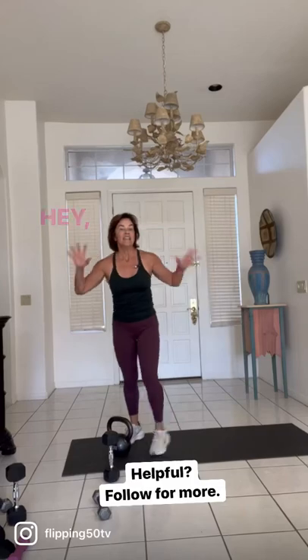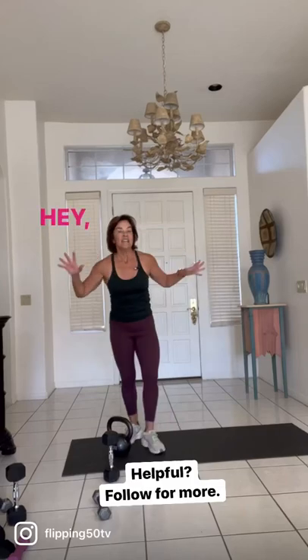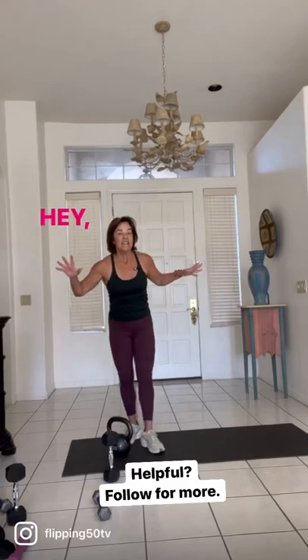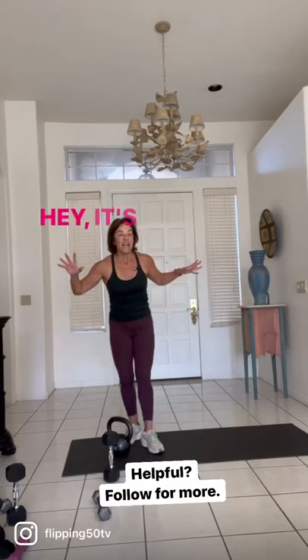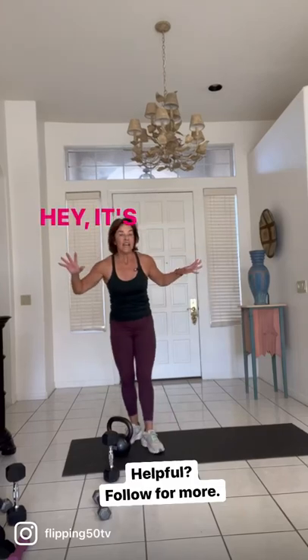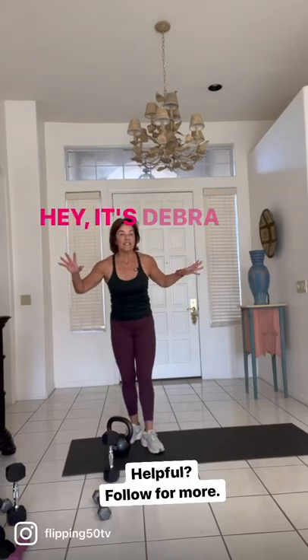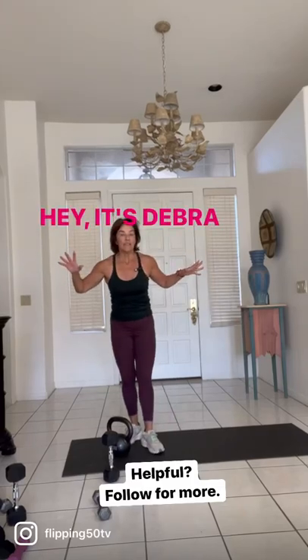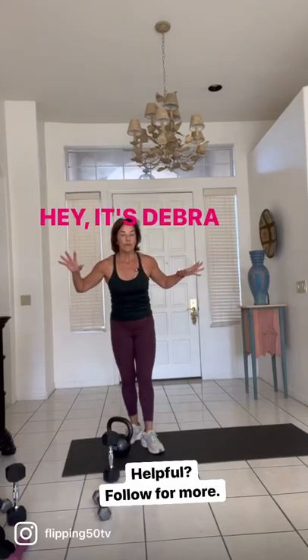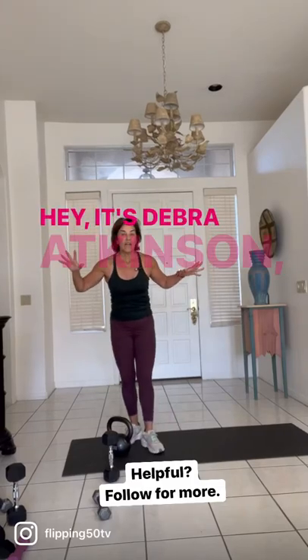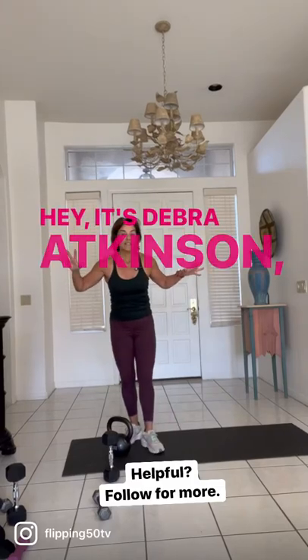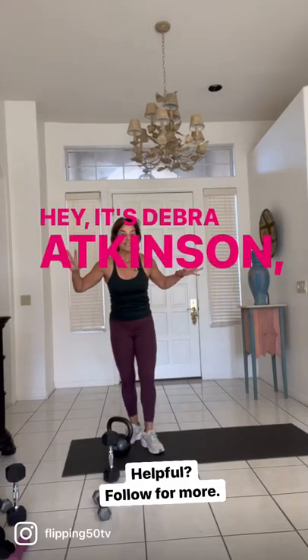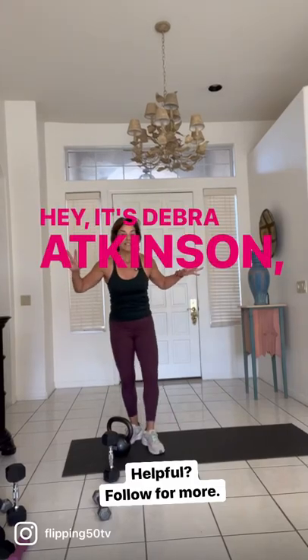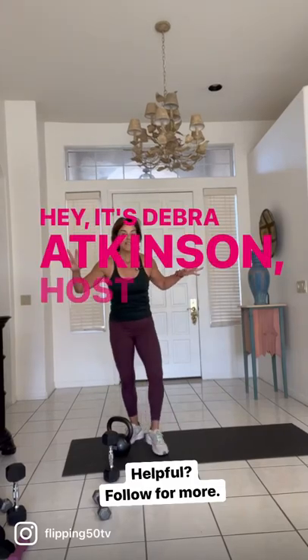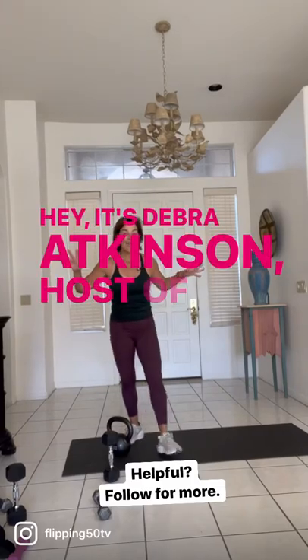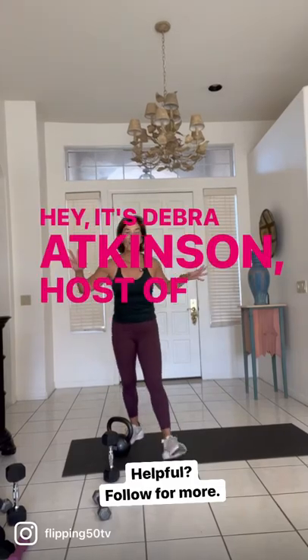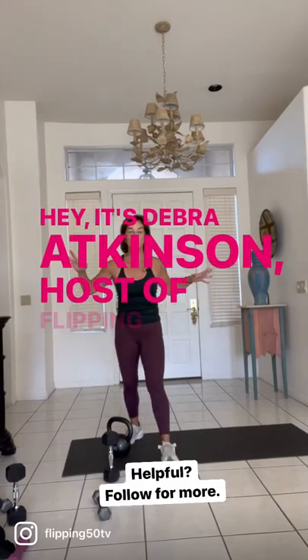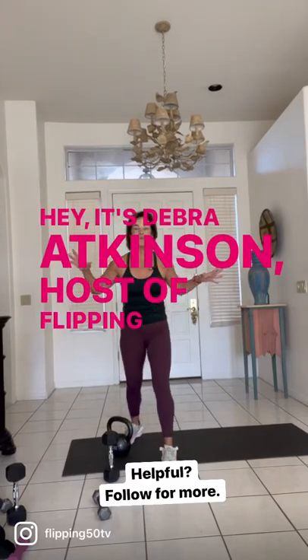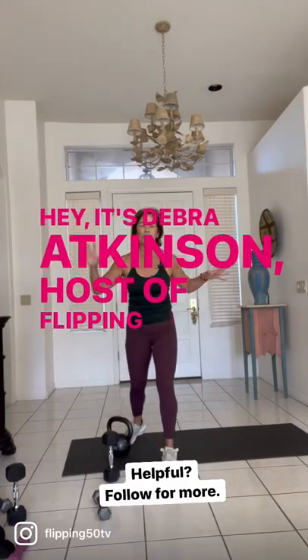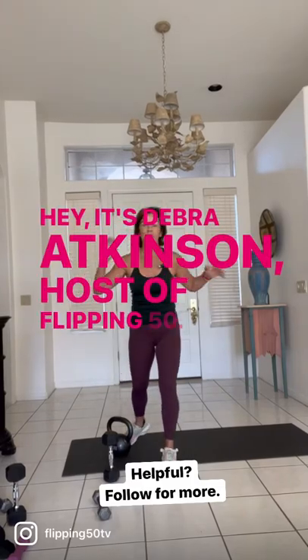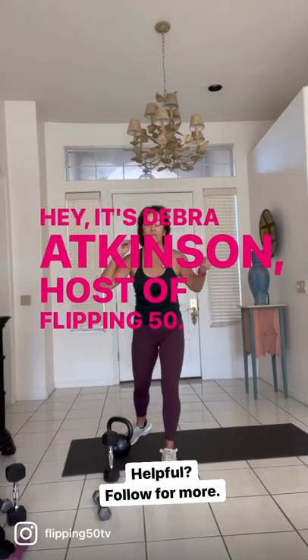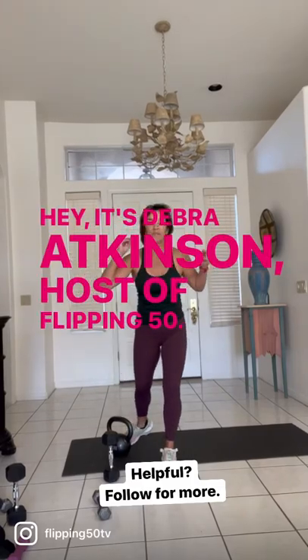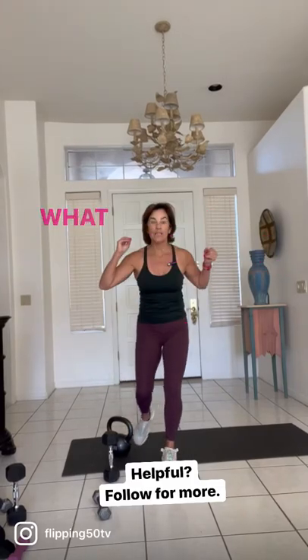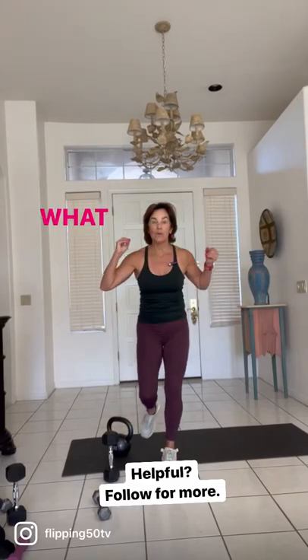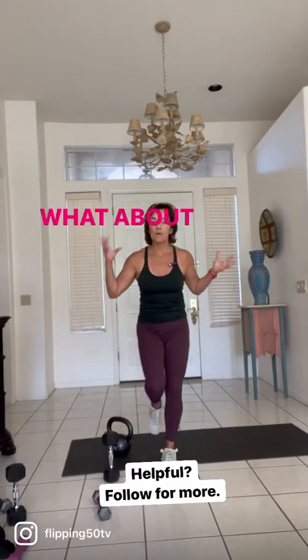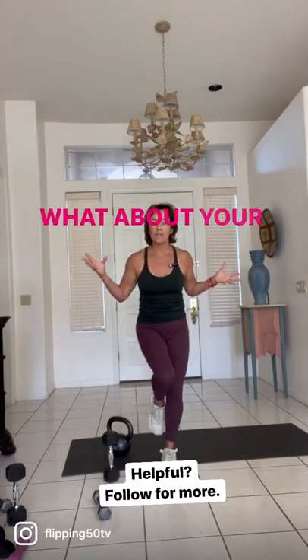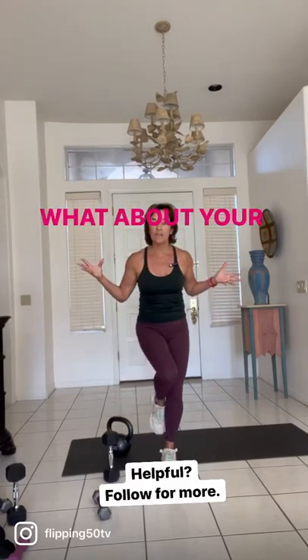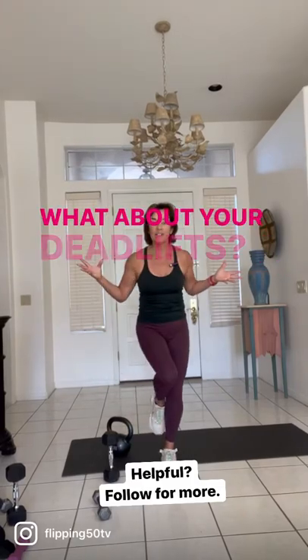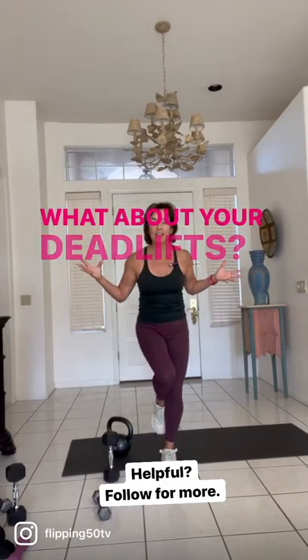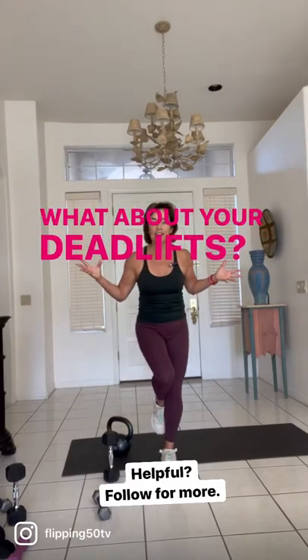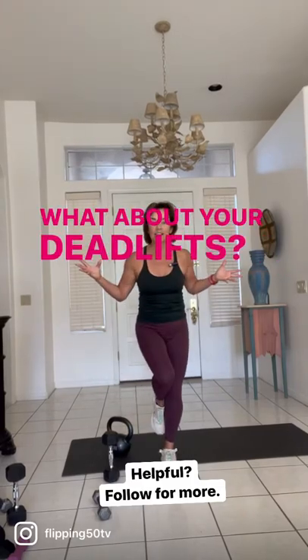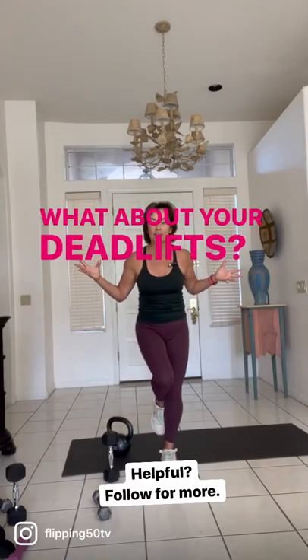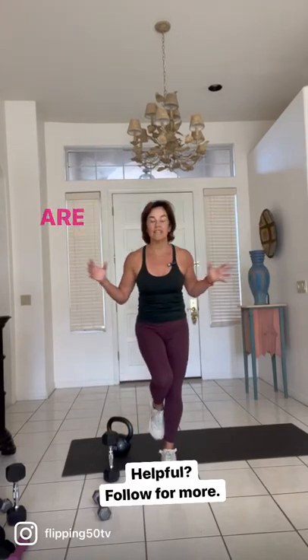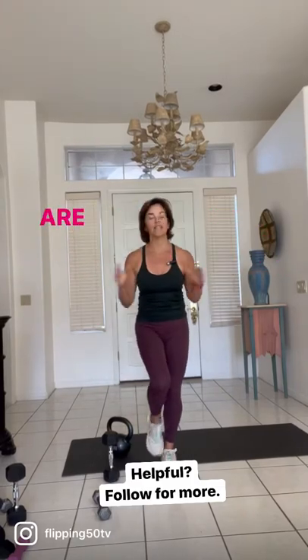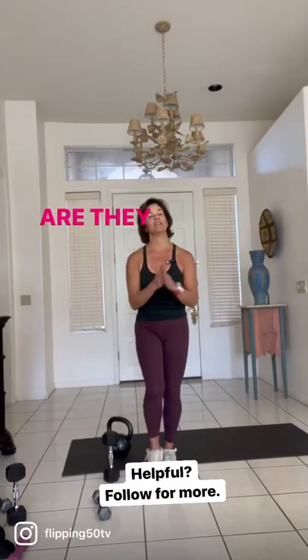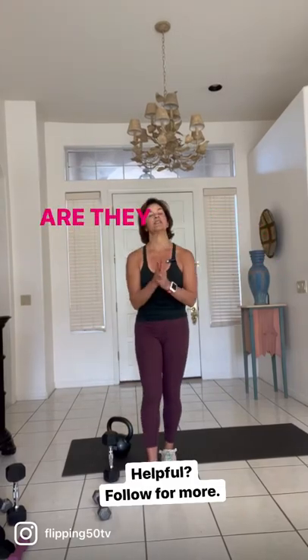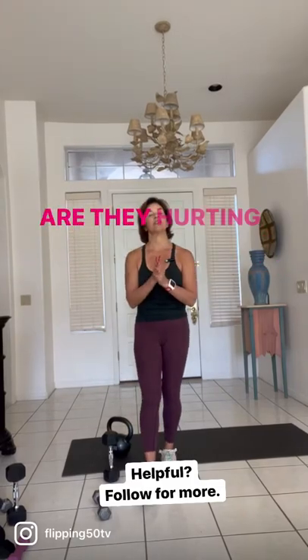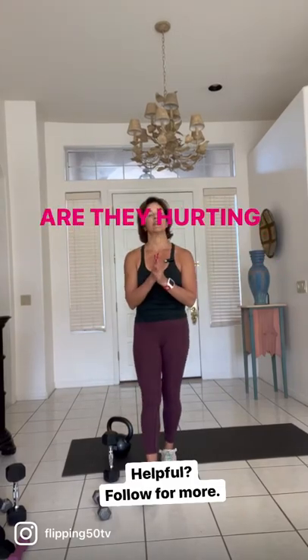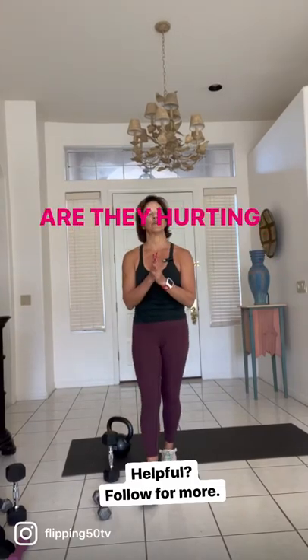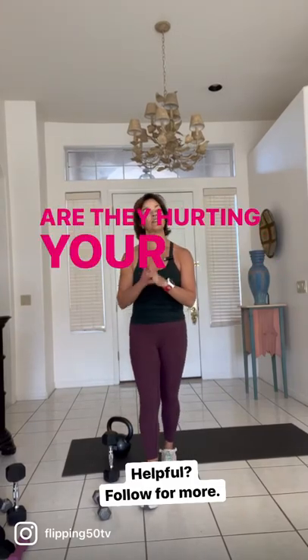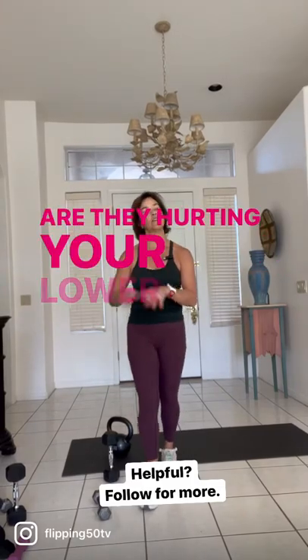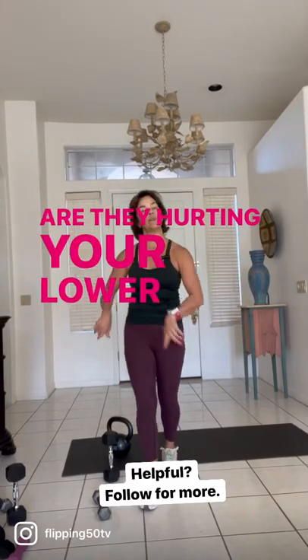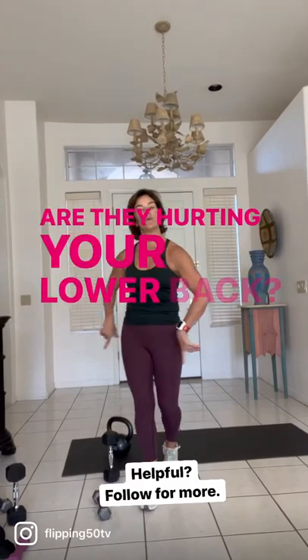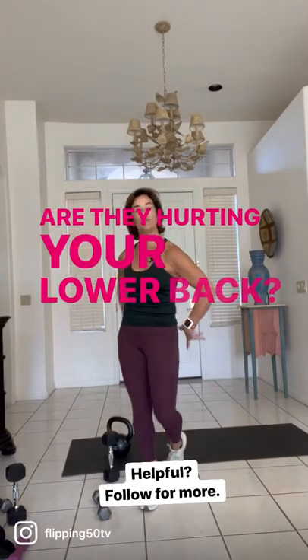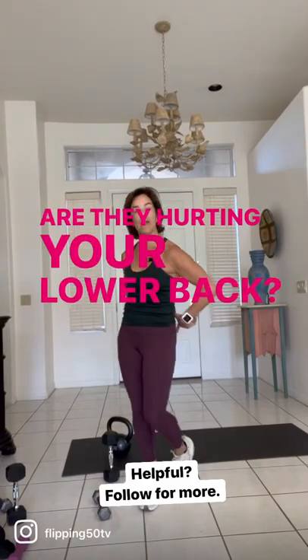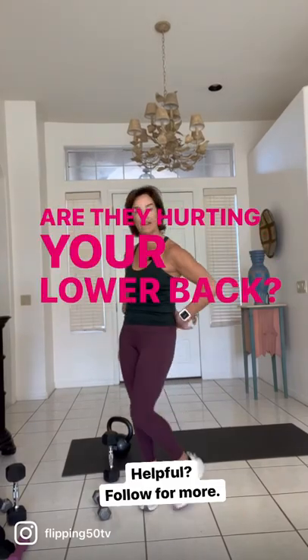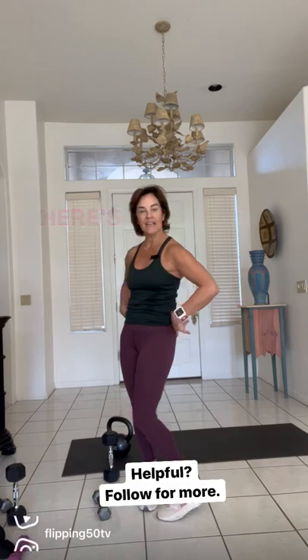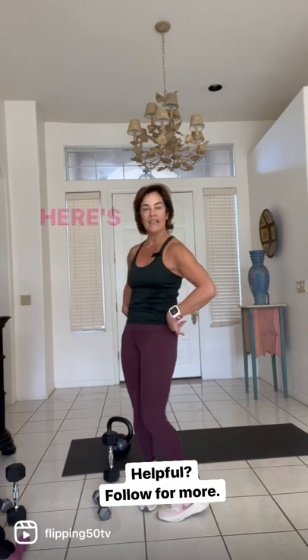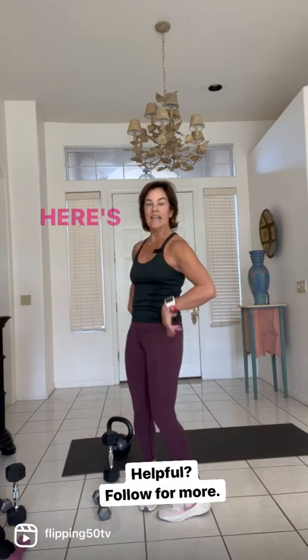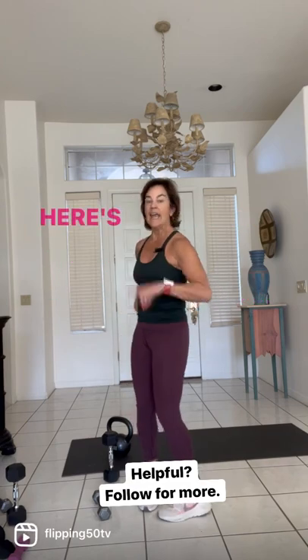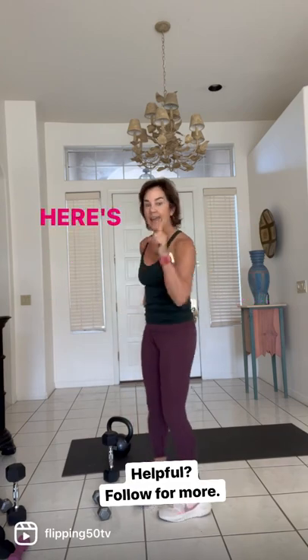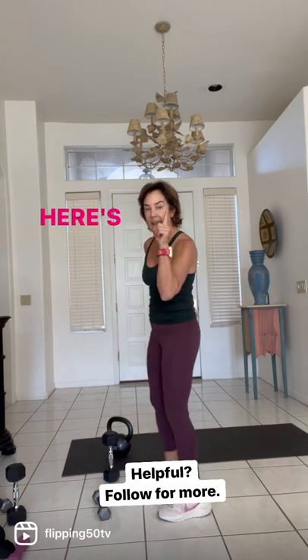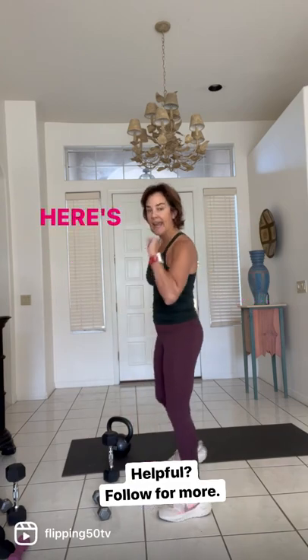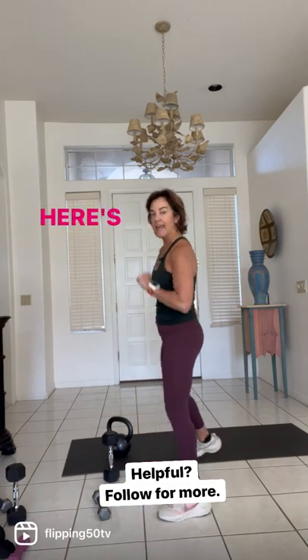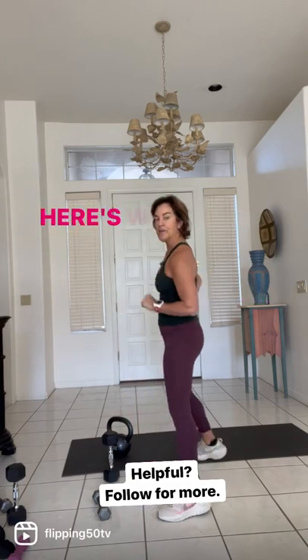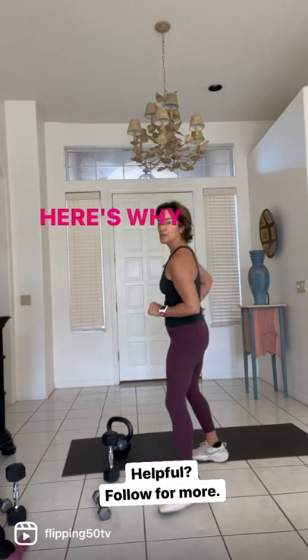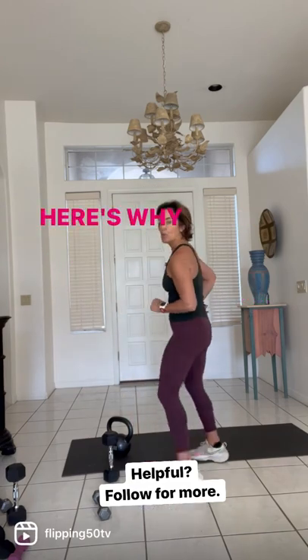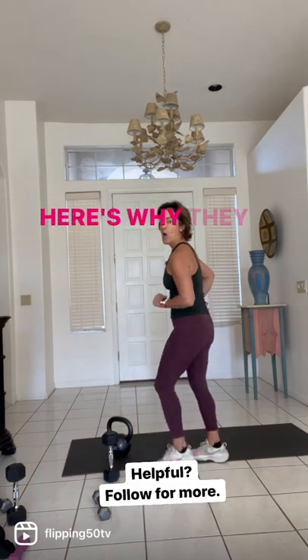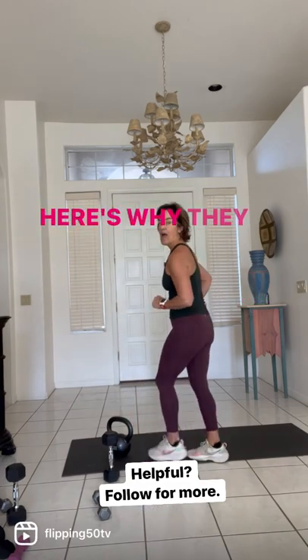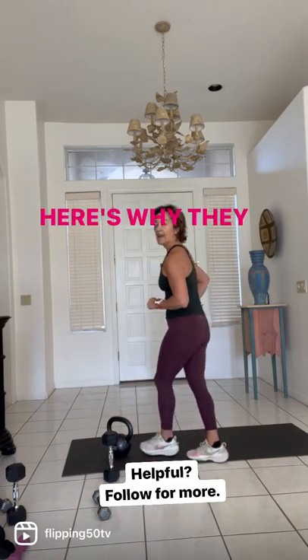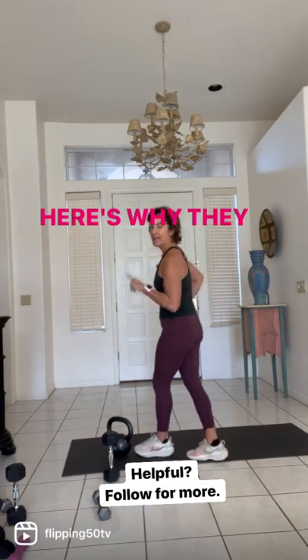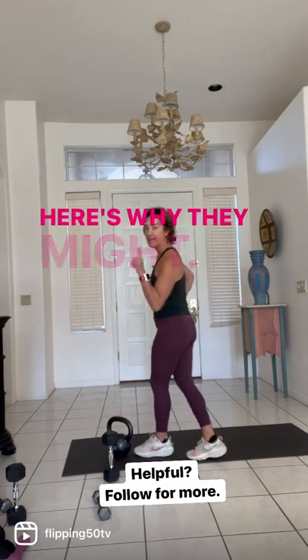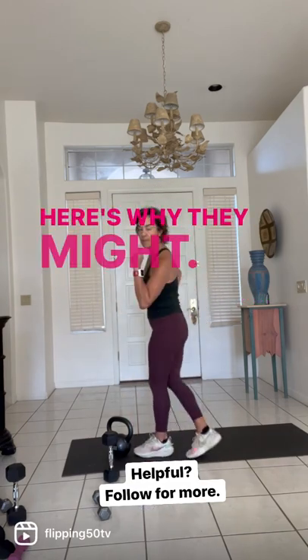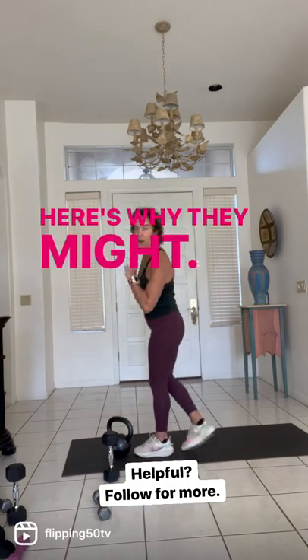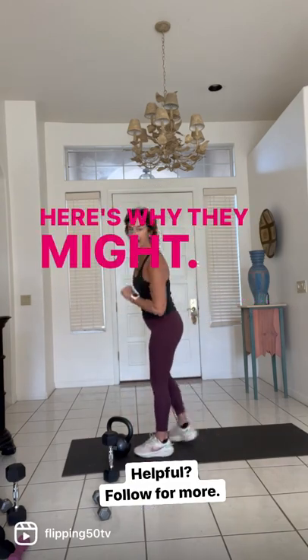Hey, it's Deborah Atkinson, host of Flipping 50. What about your deadlifts? Are they hurting your lower back? Here's why they might.